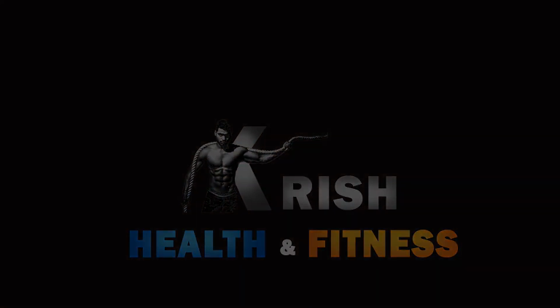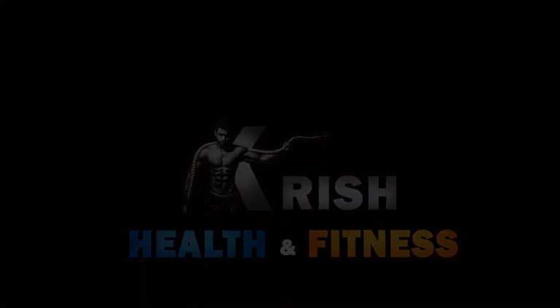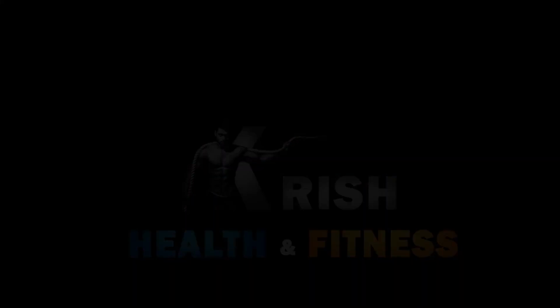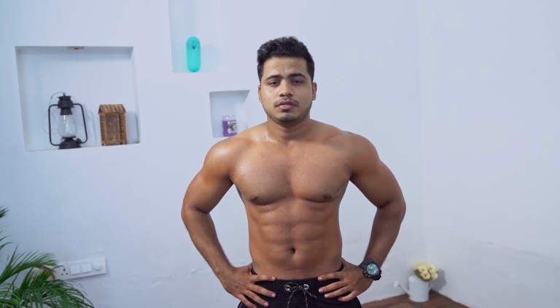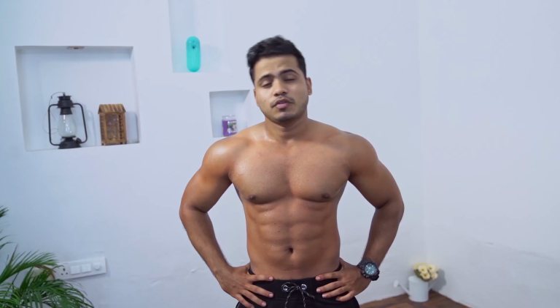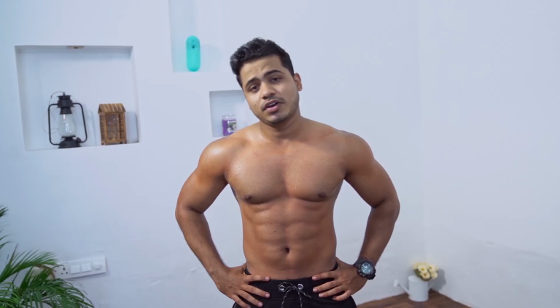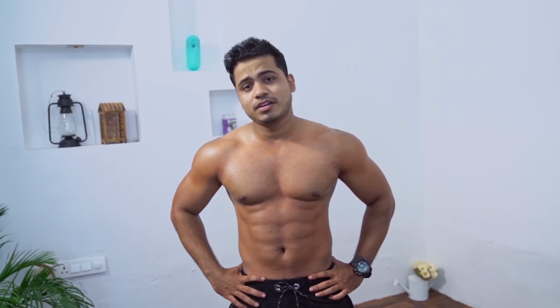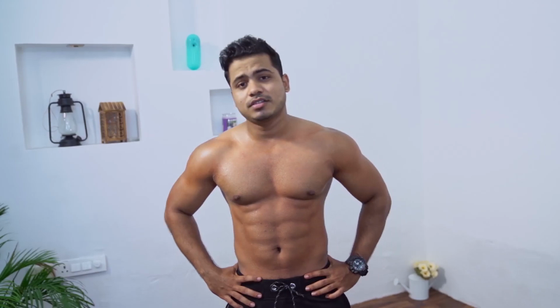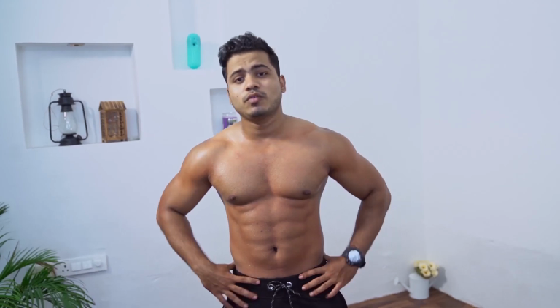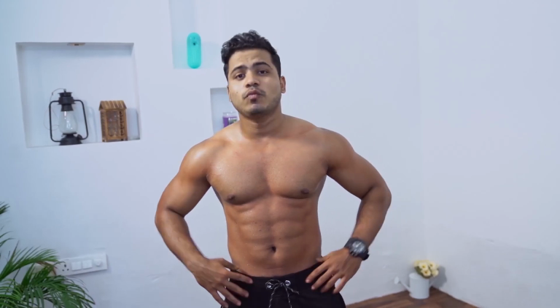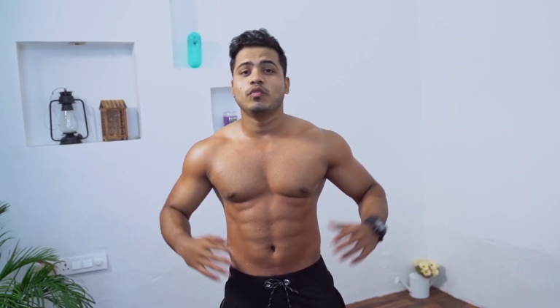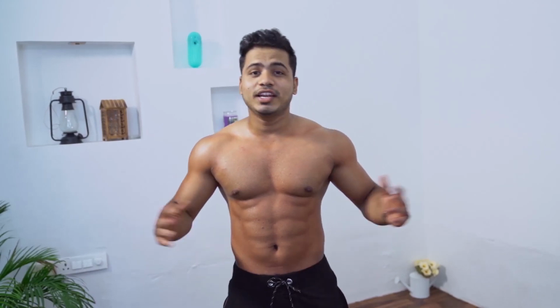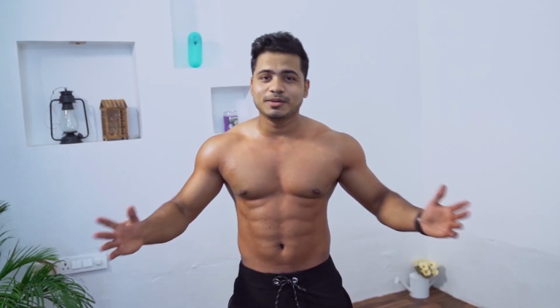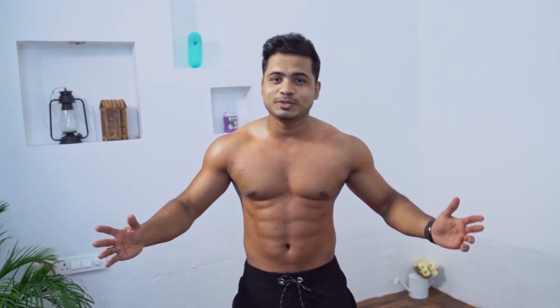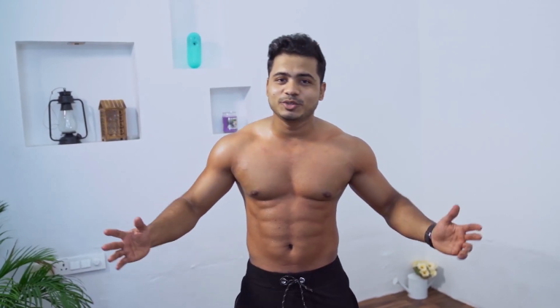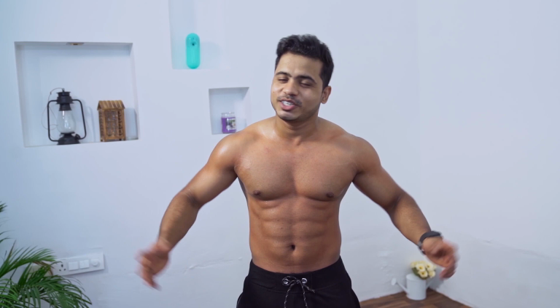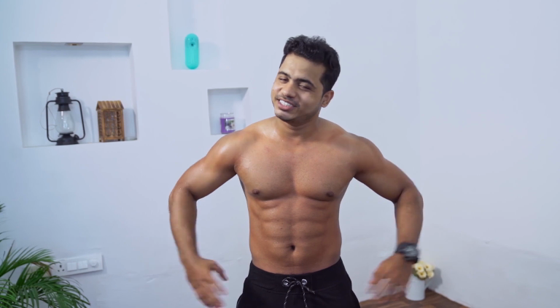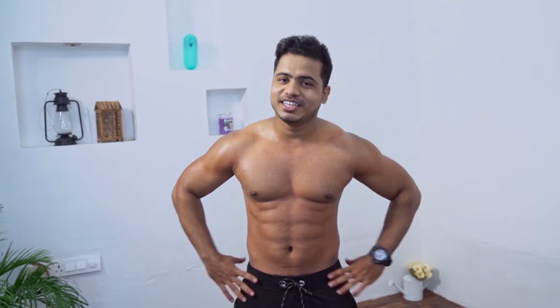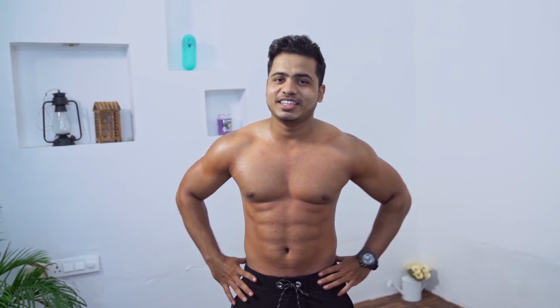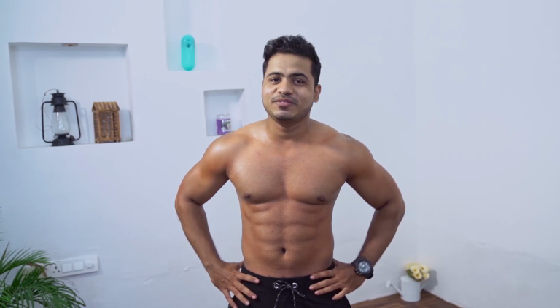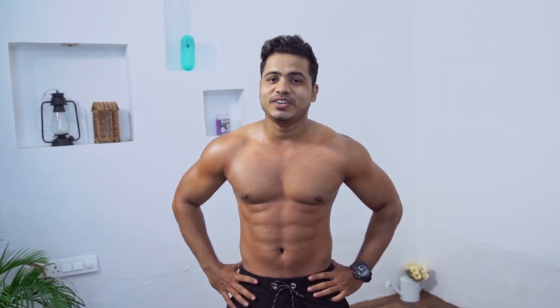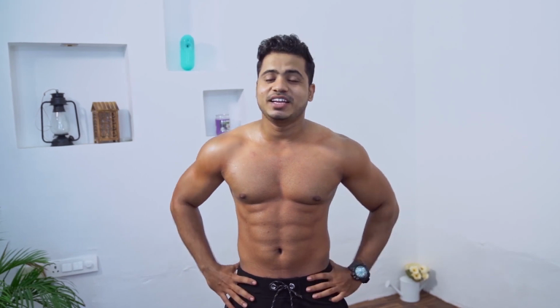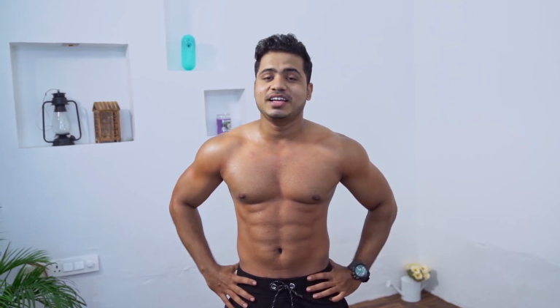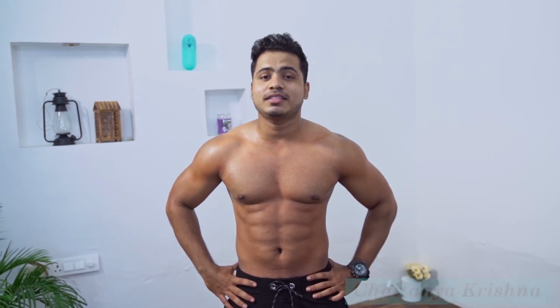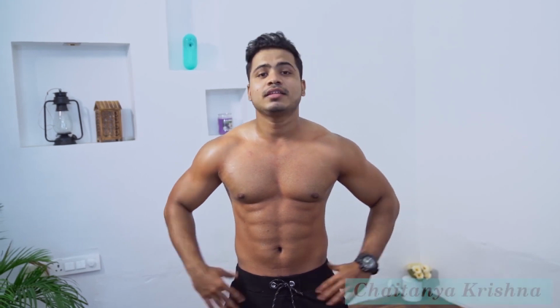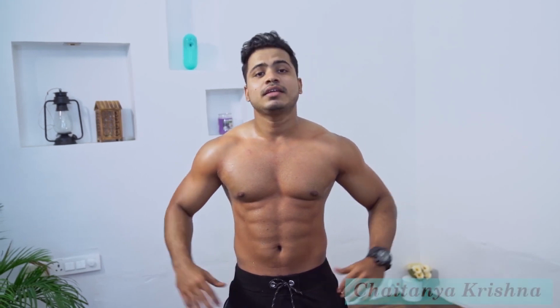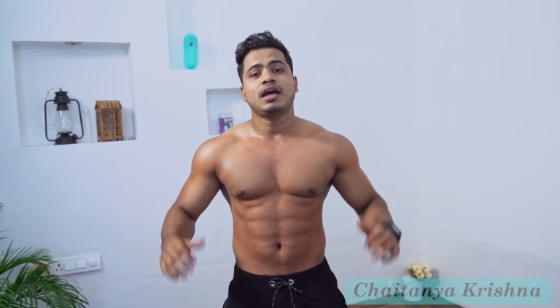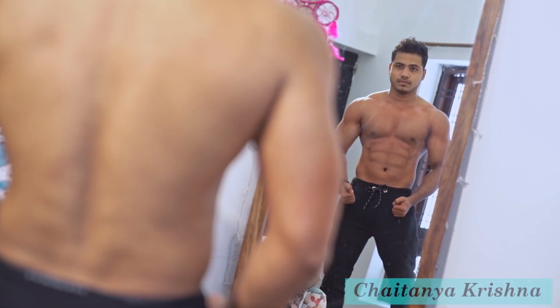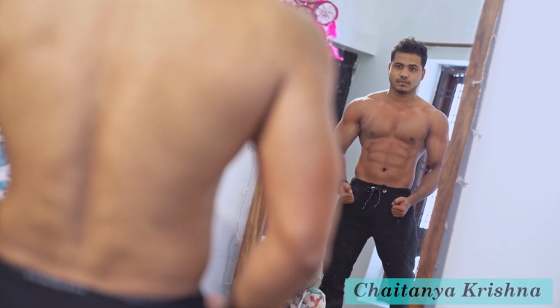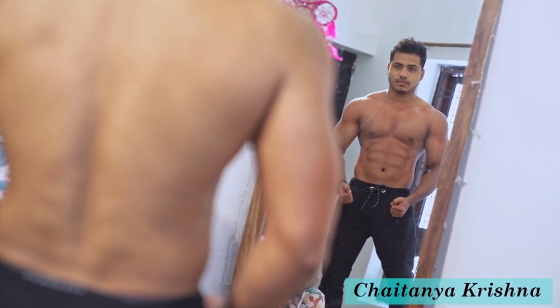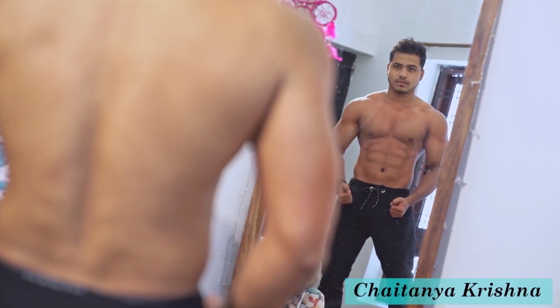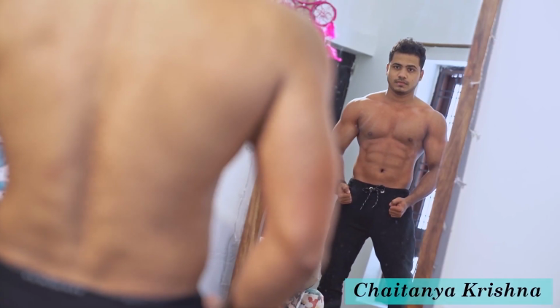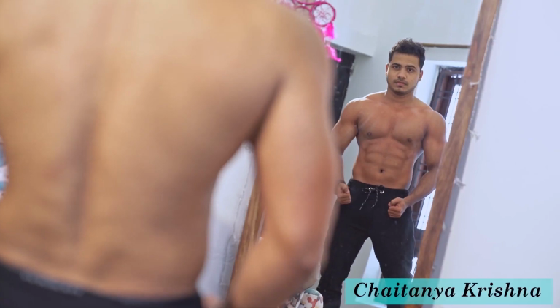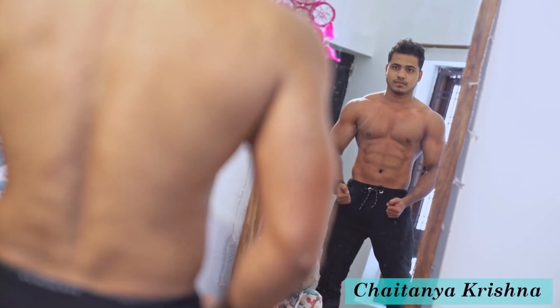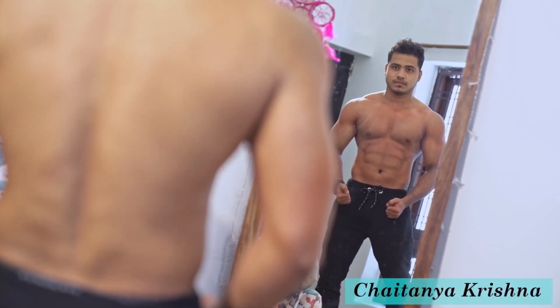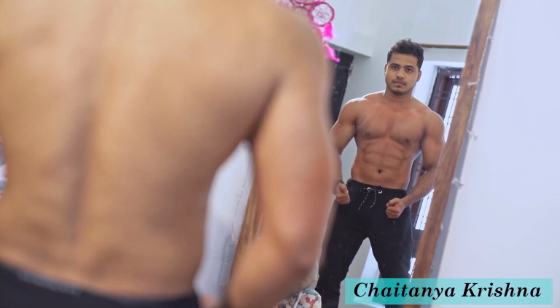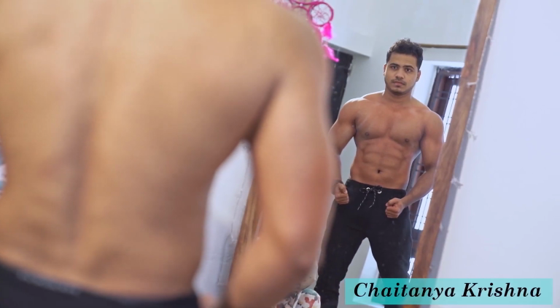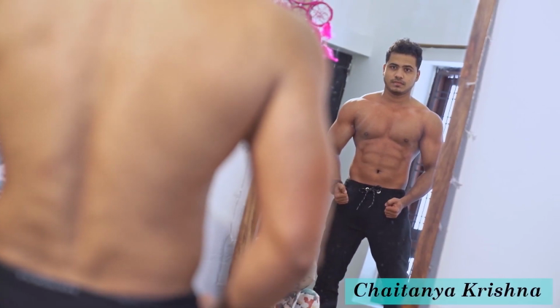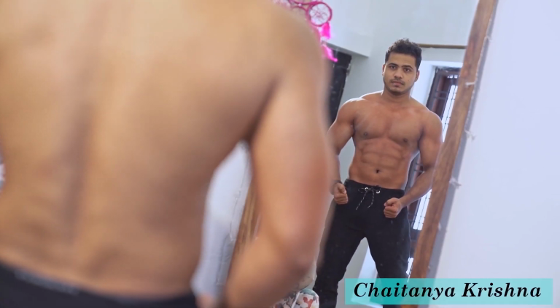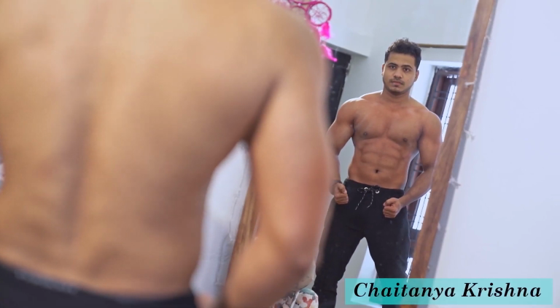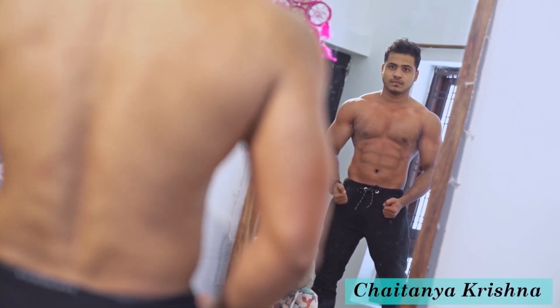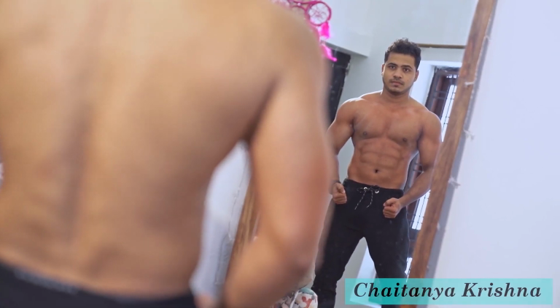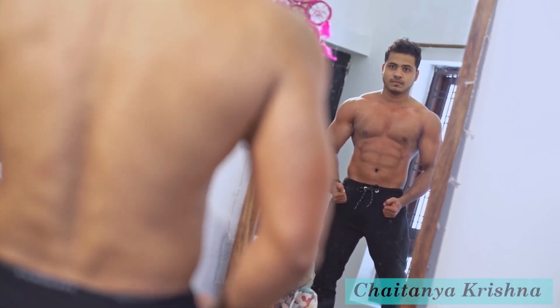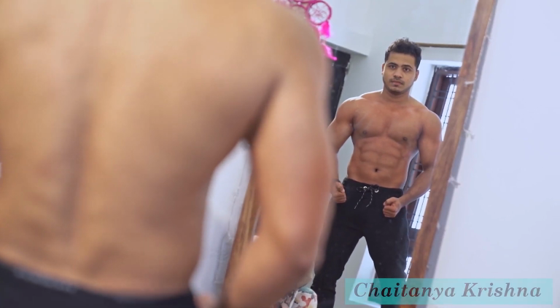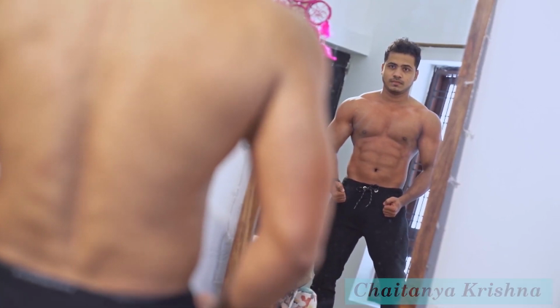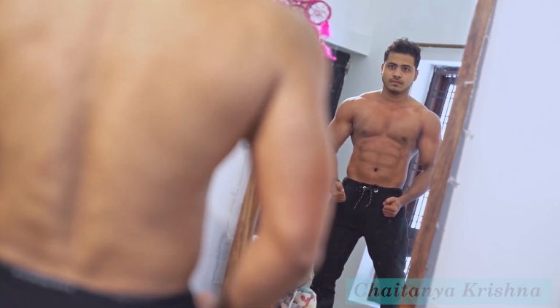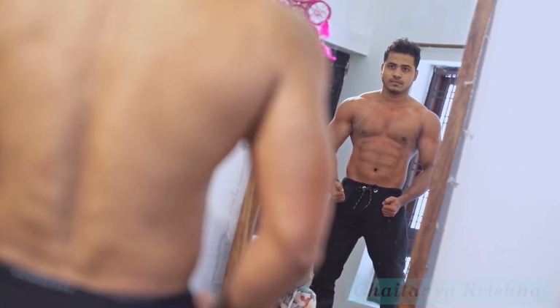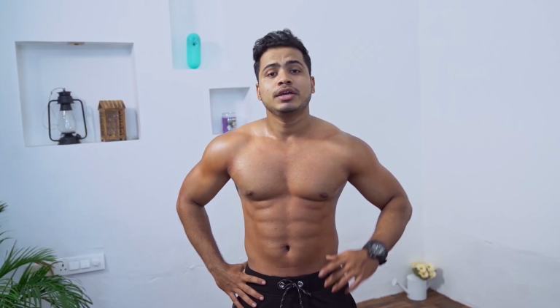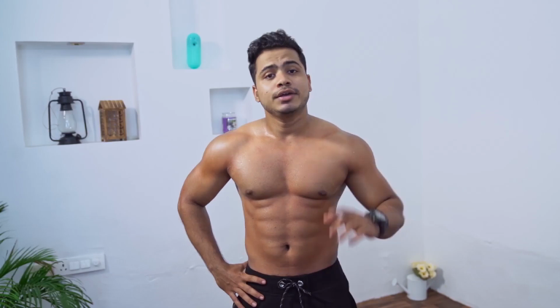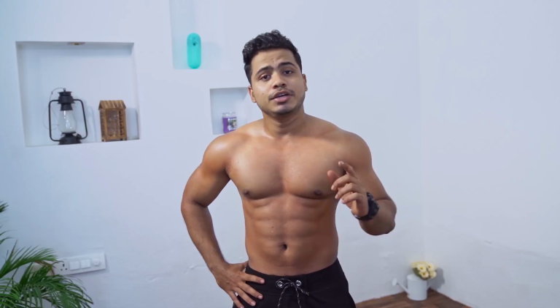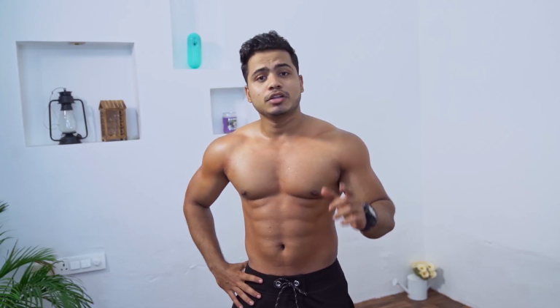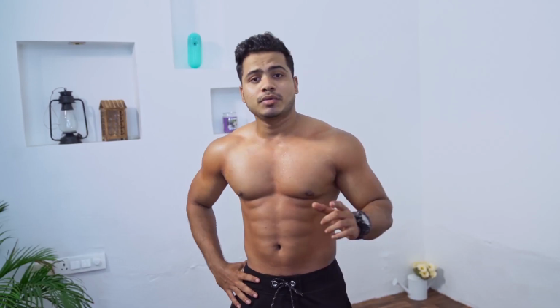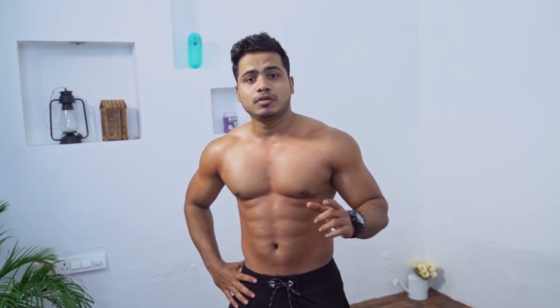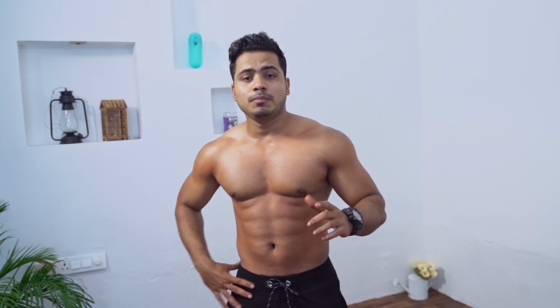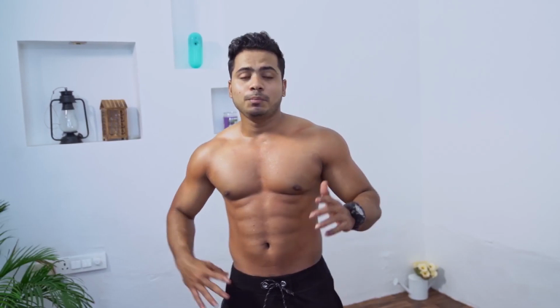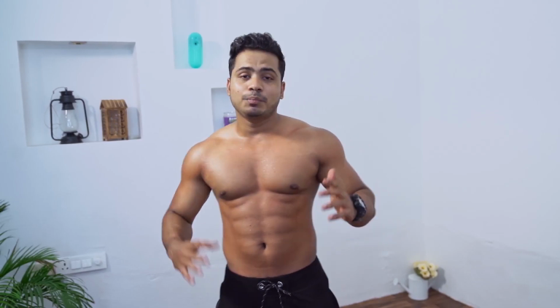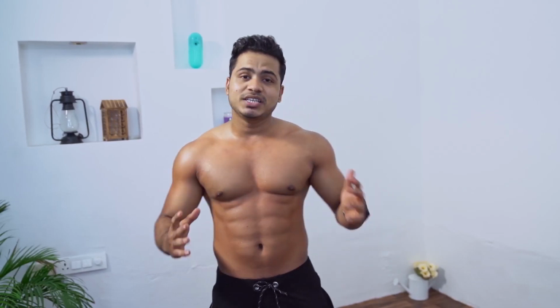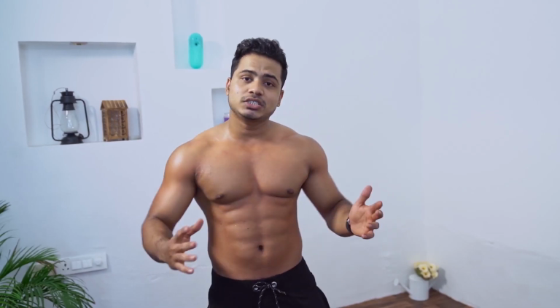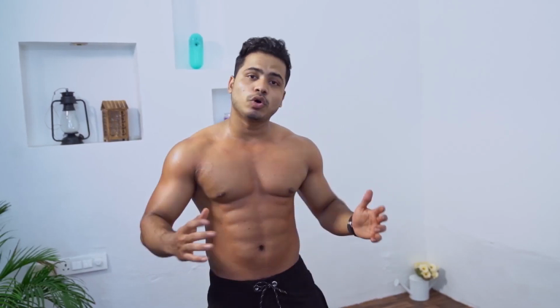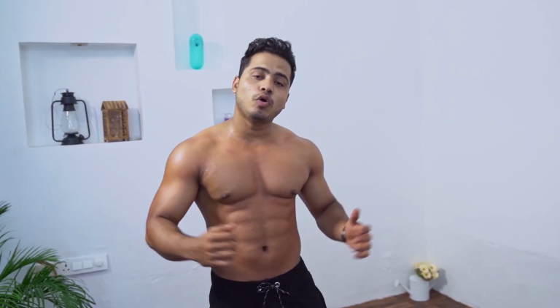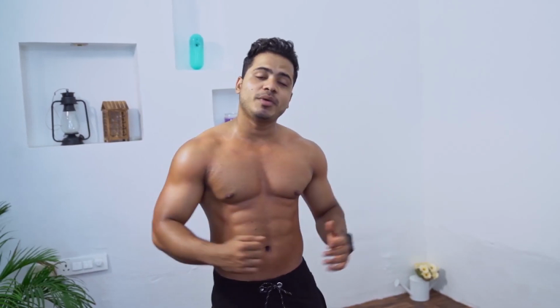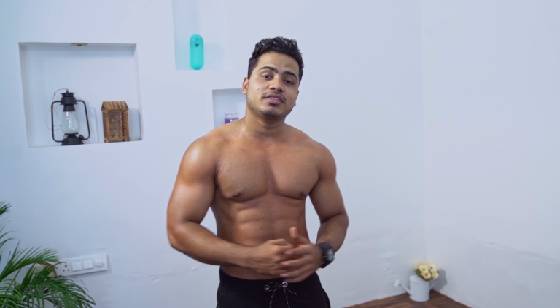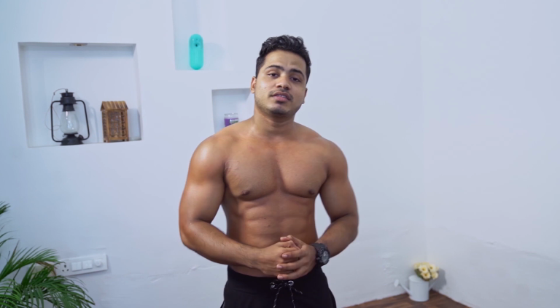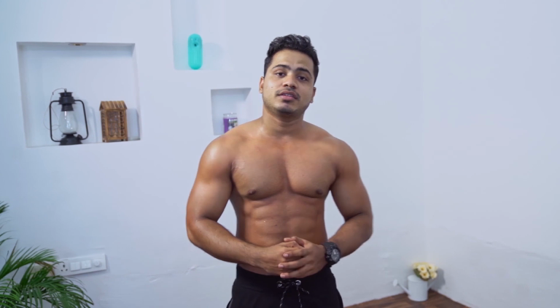Welcome to Krish Health and Fitness. I am Chetani Krishna, bodybuilding and fitness model. Here are my best home exercises.